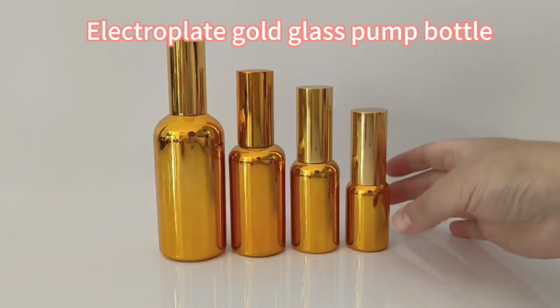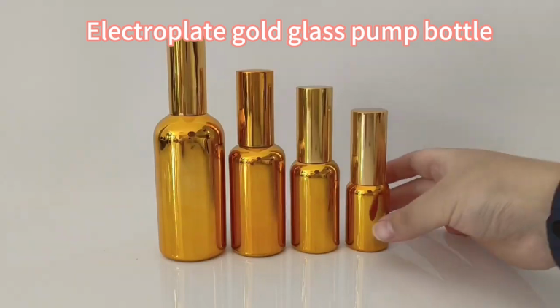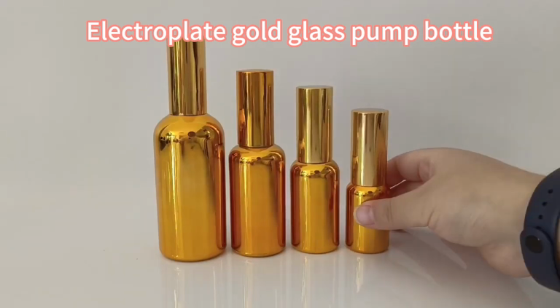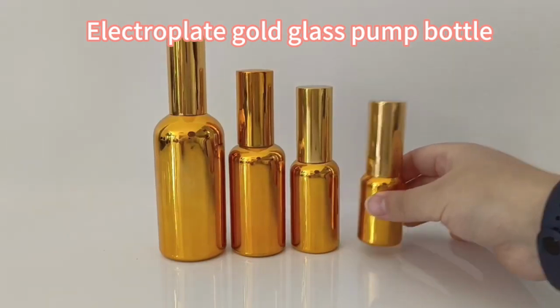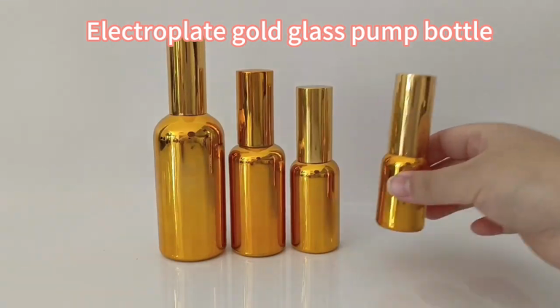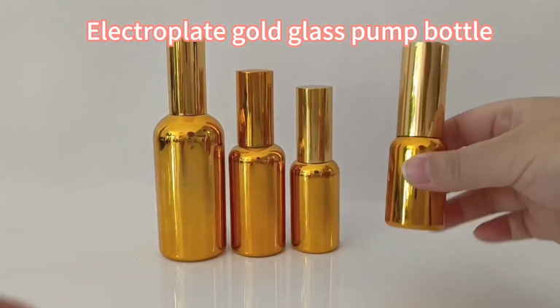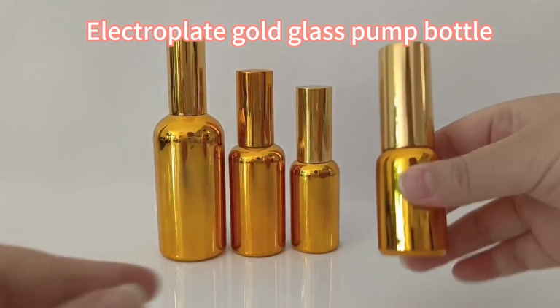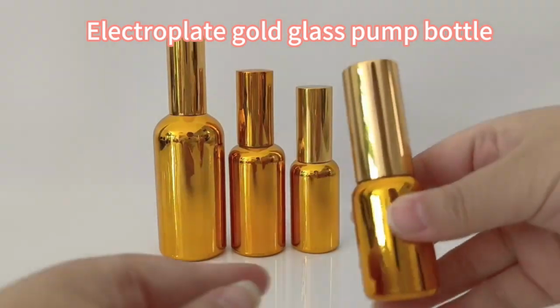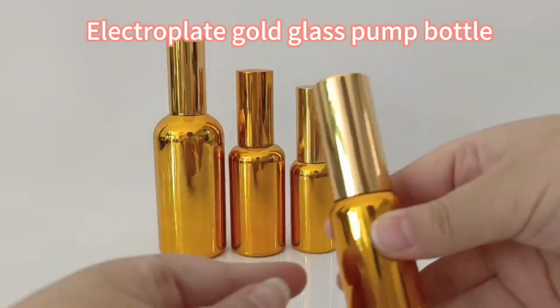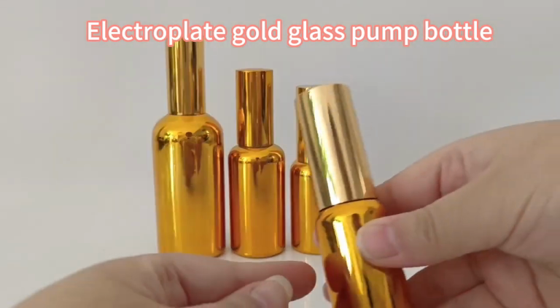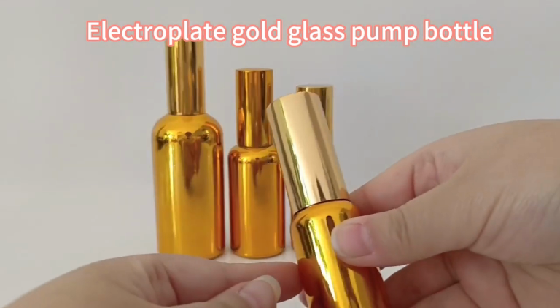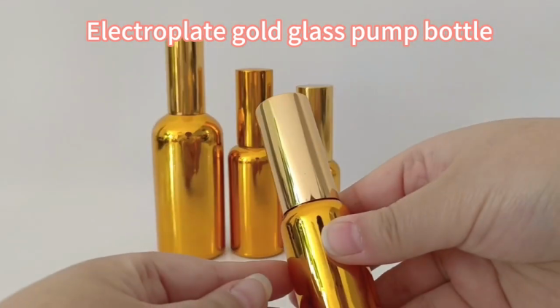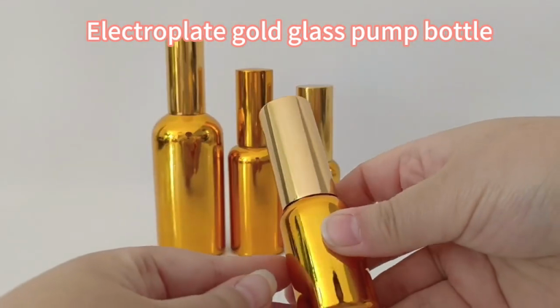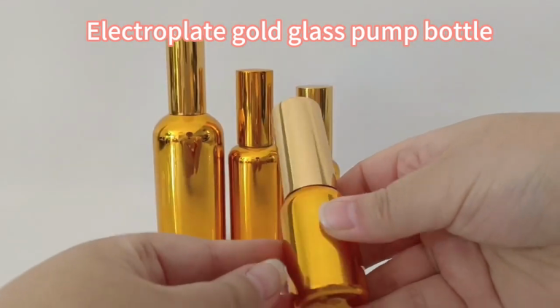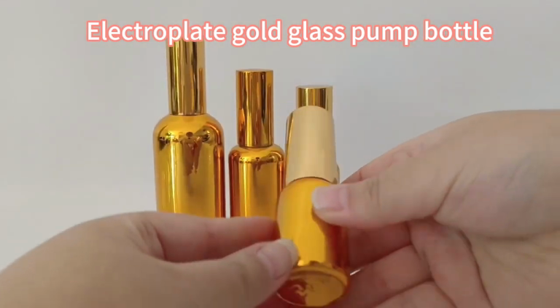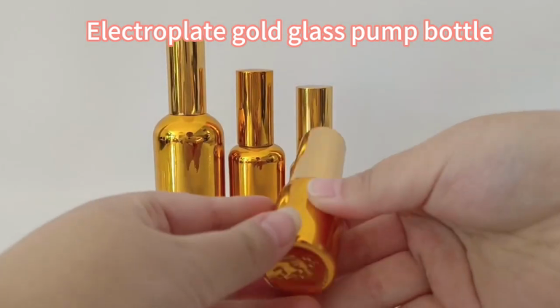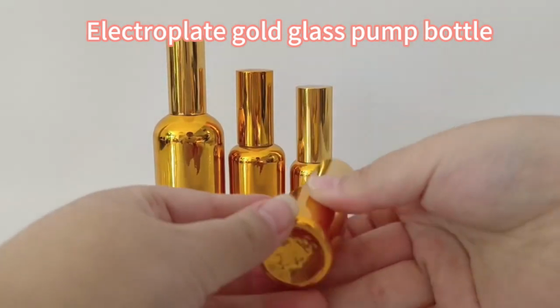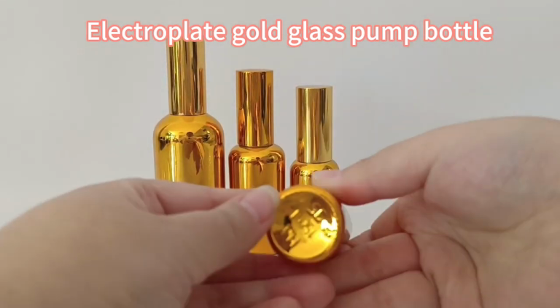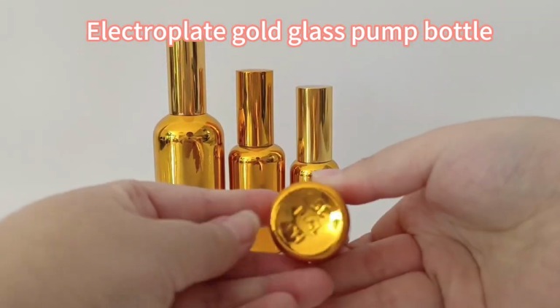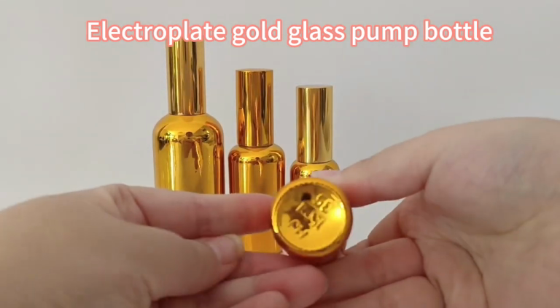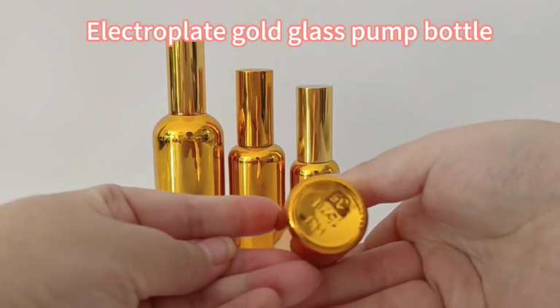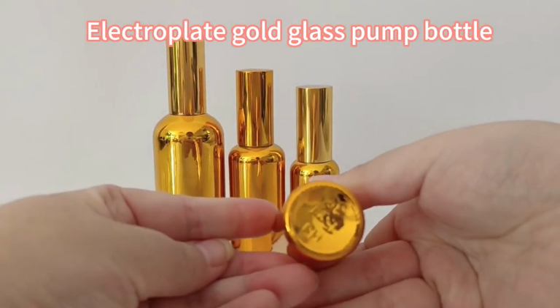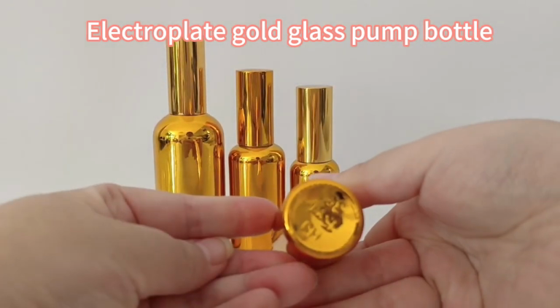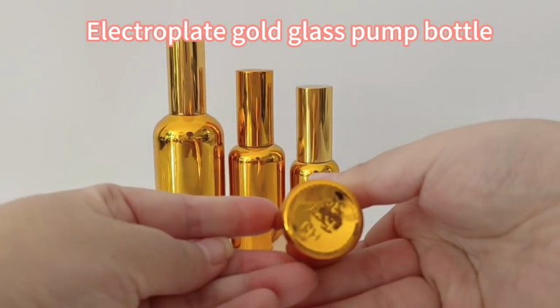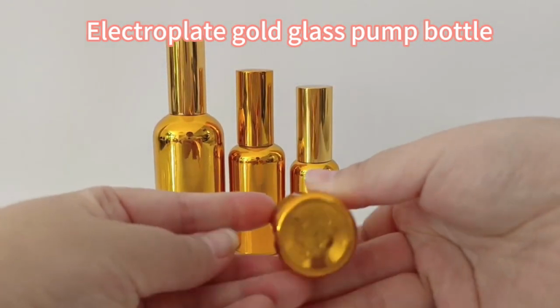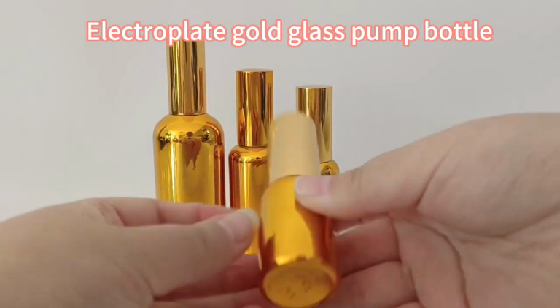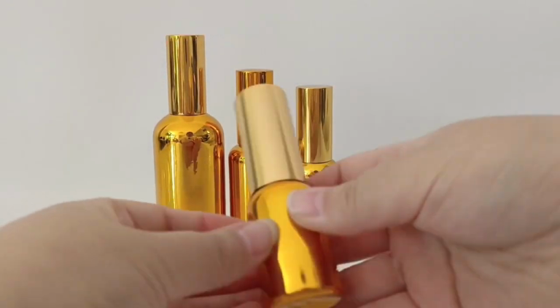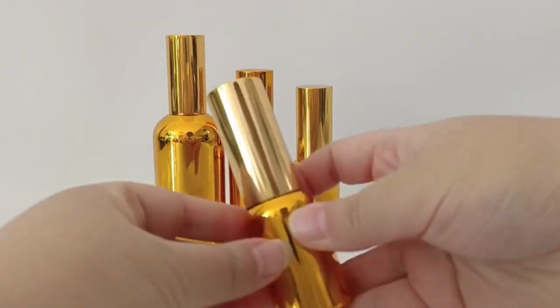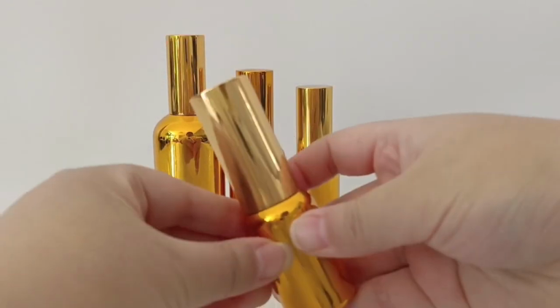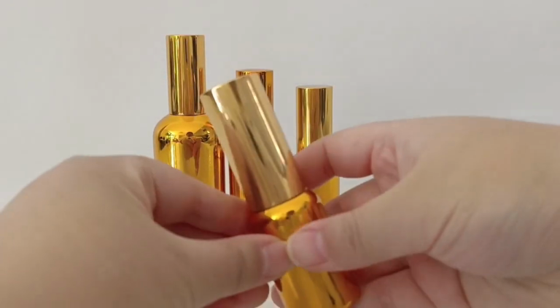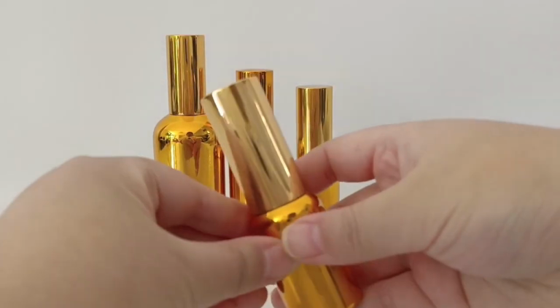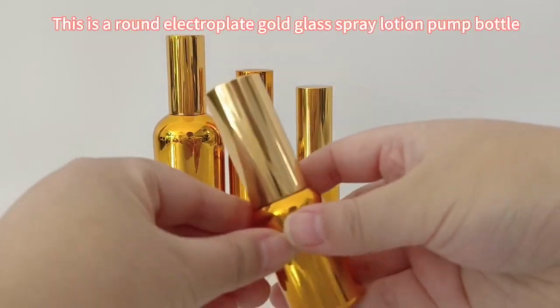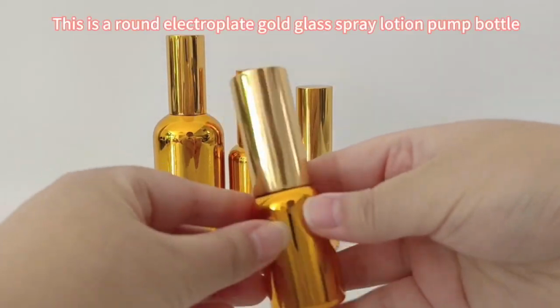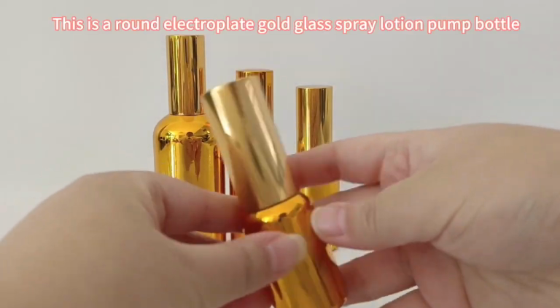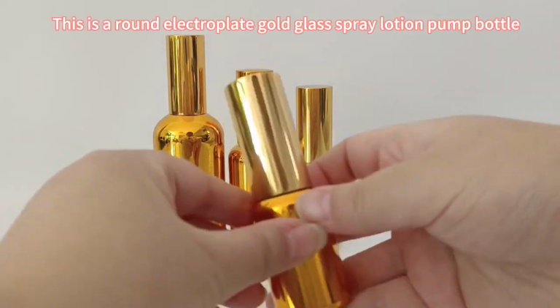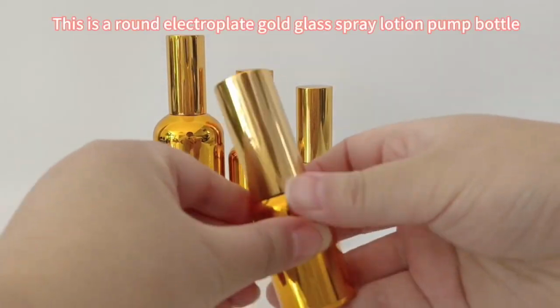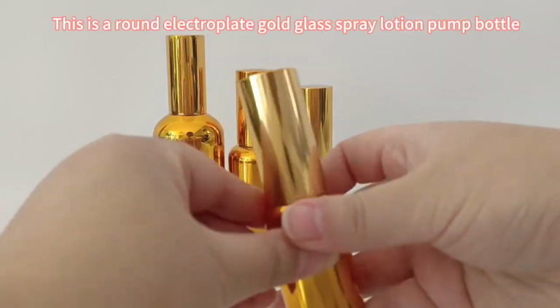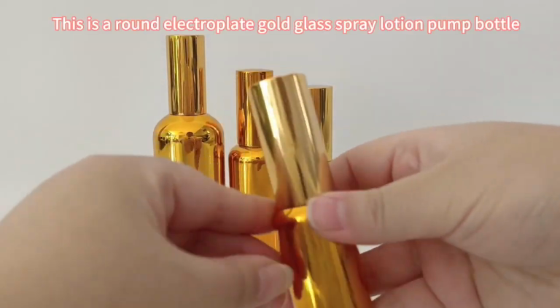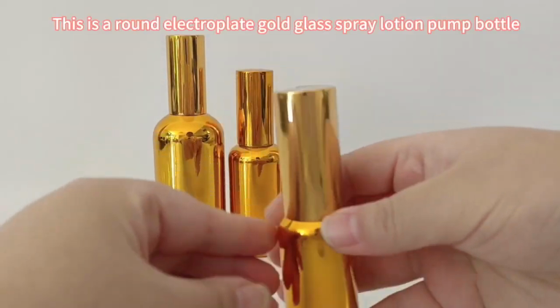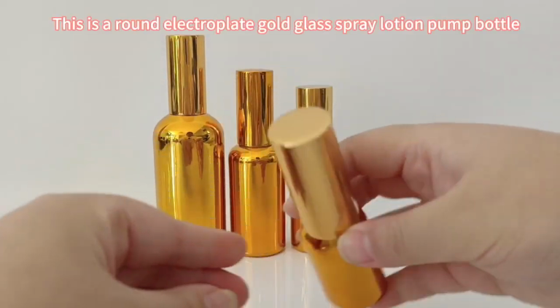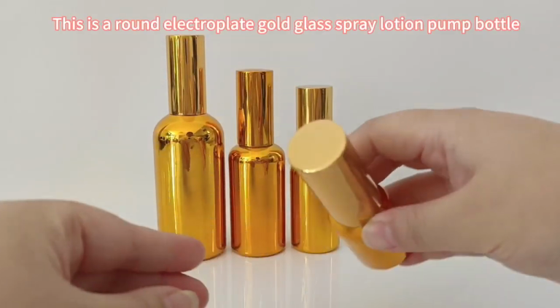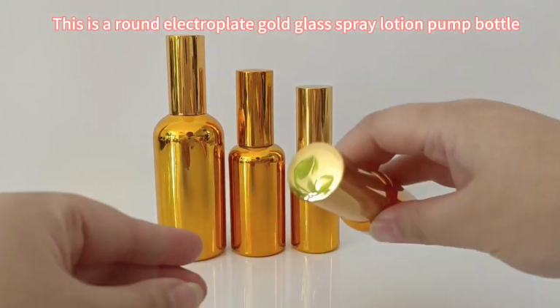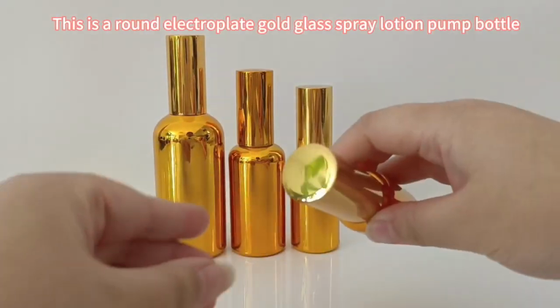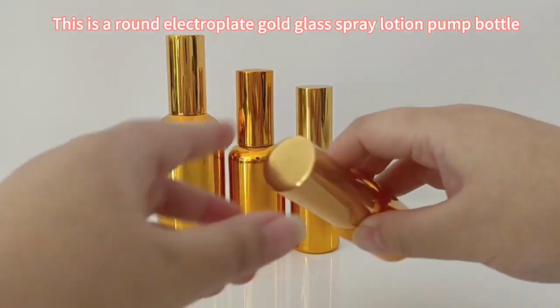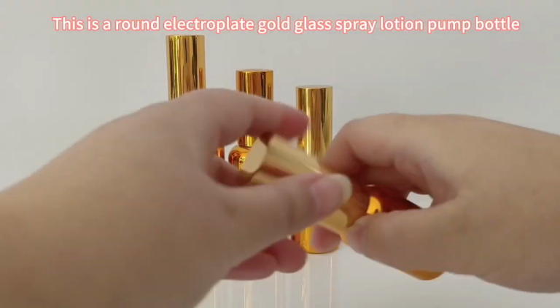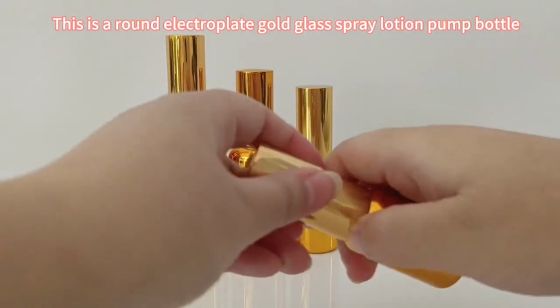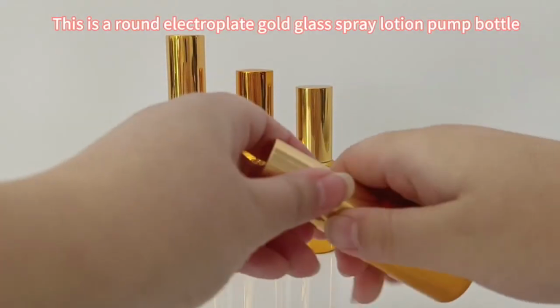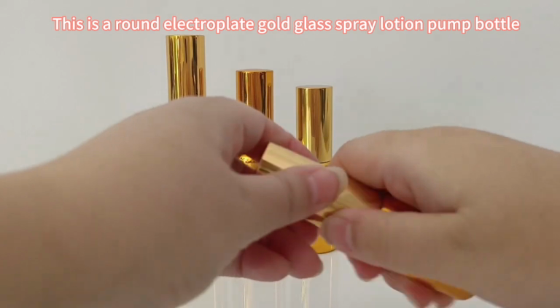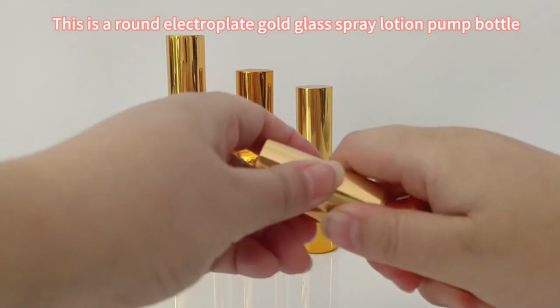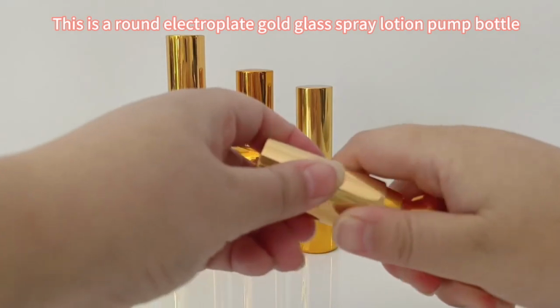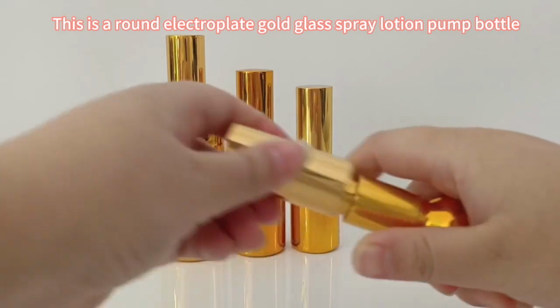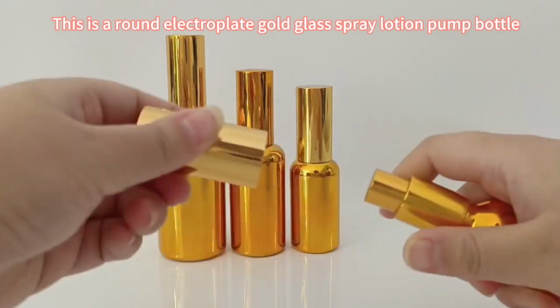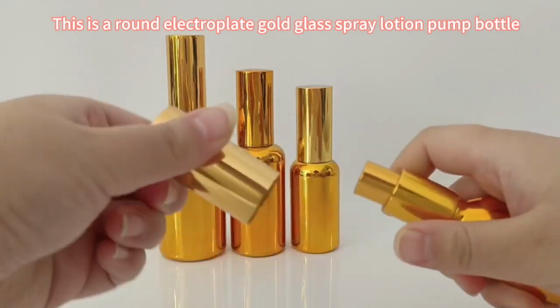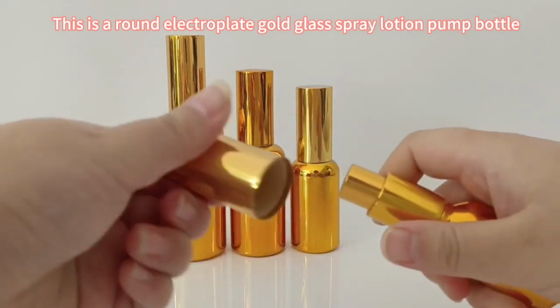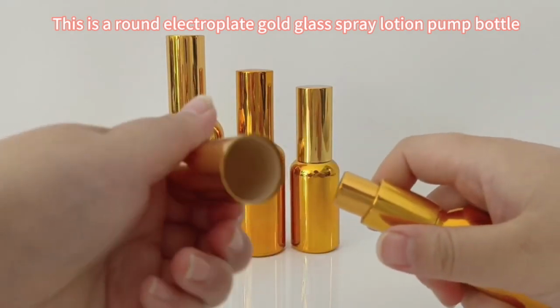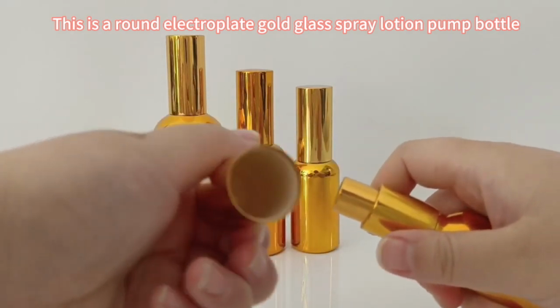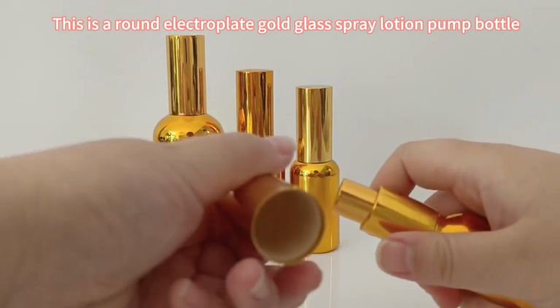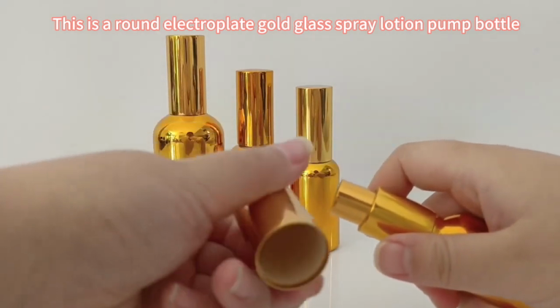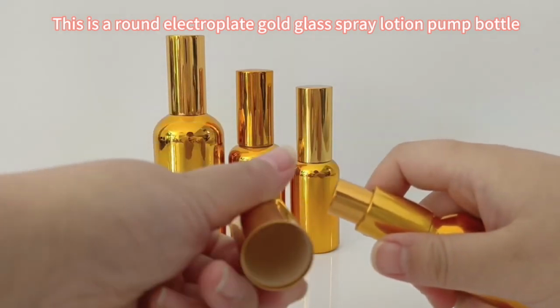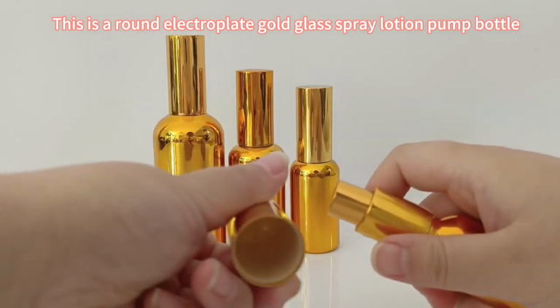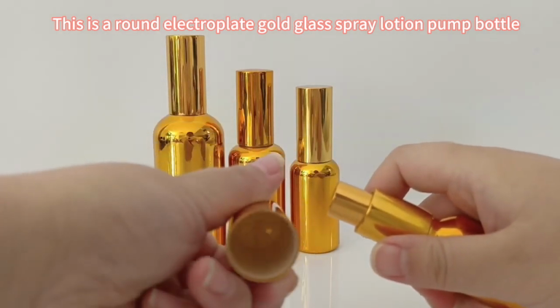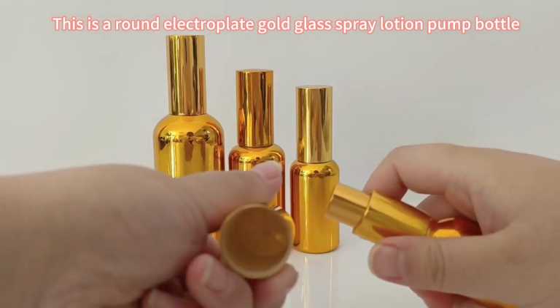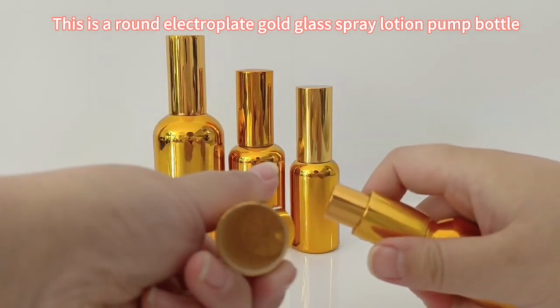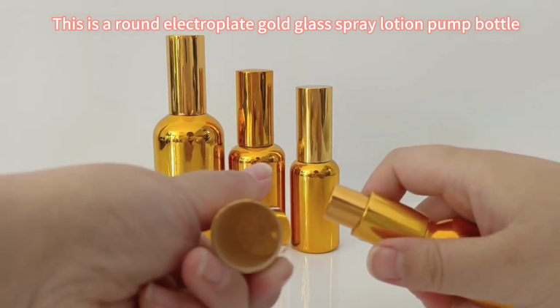This is a Rung Electroplate Gold Glass Spray Lotion Pump Bottle.